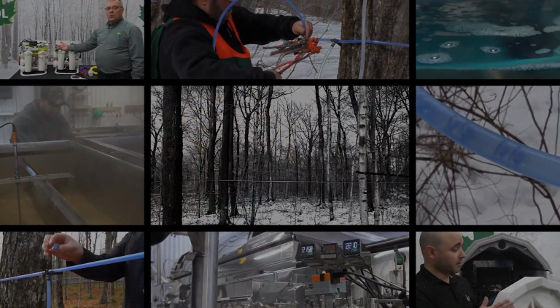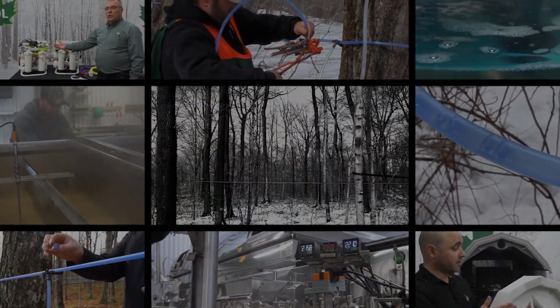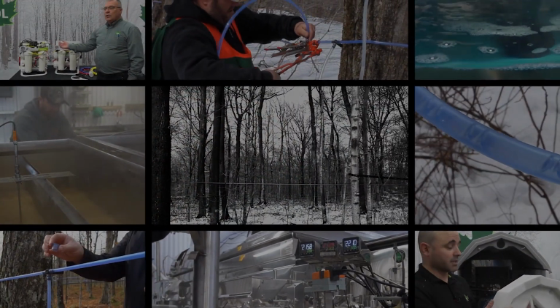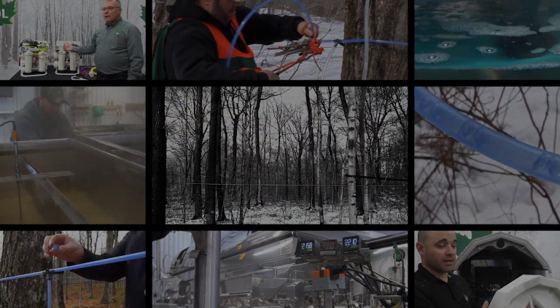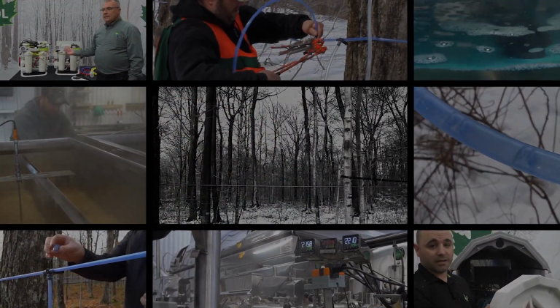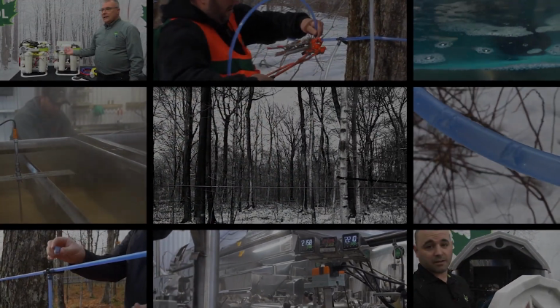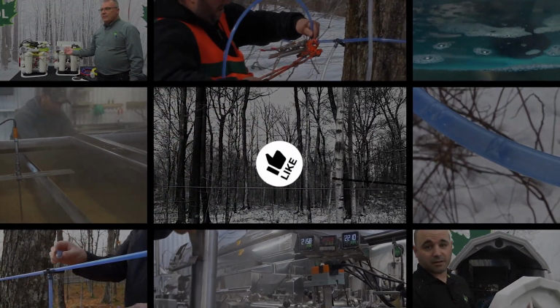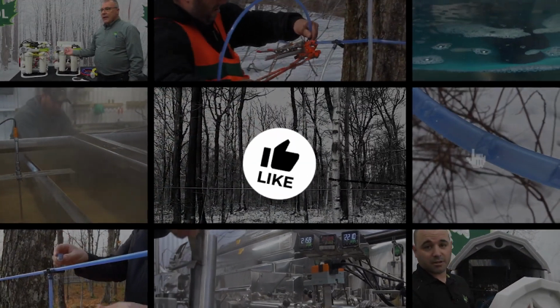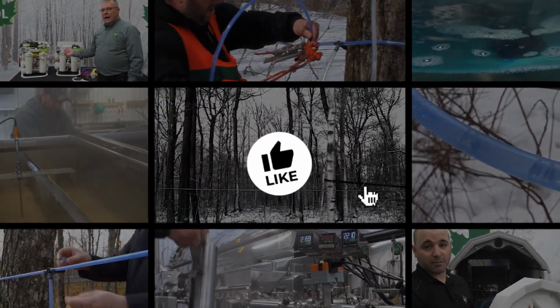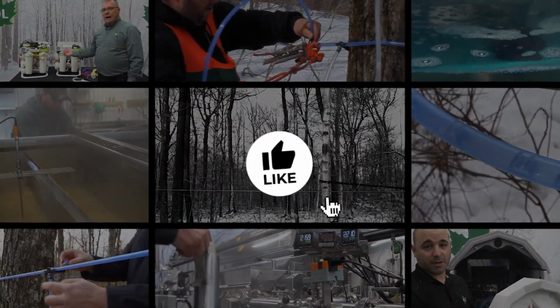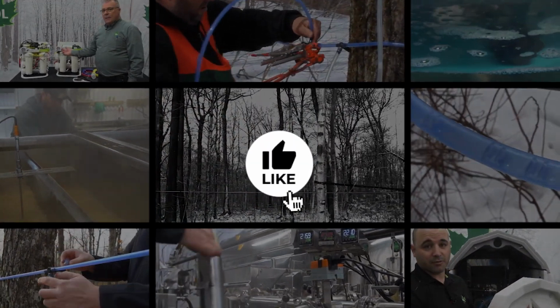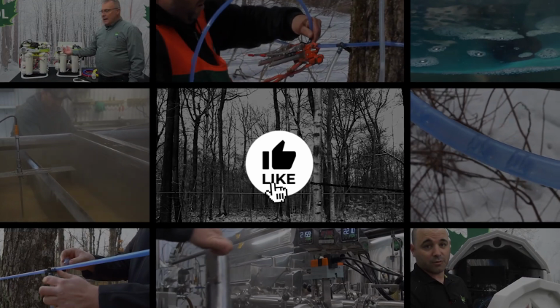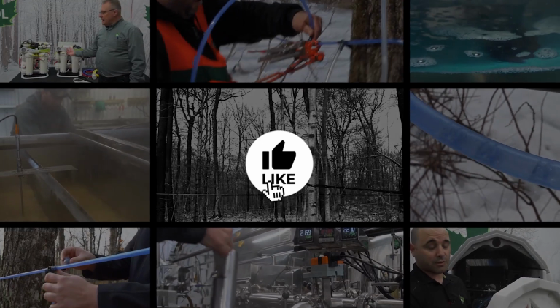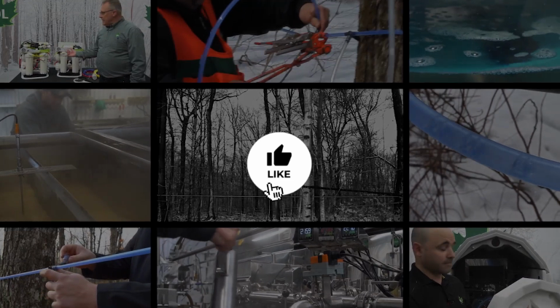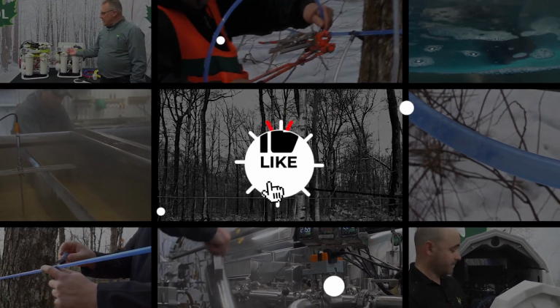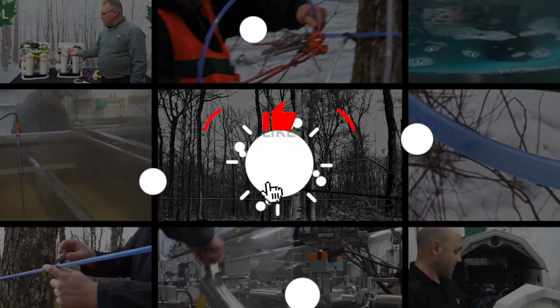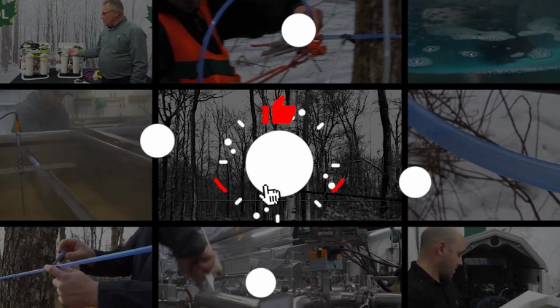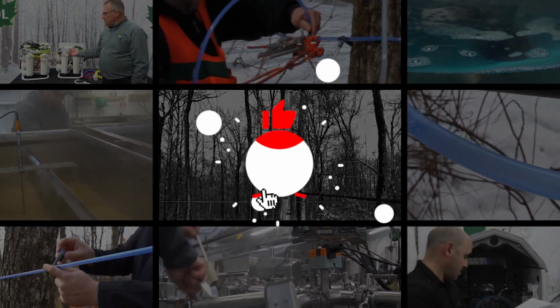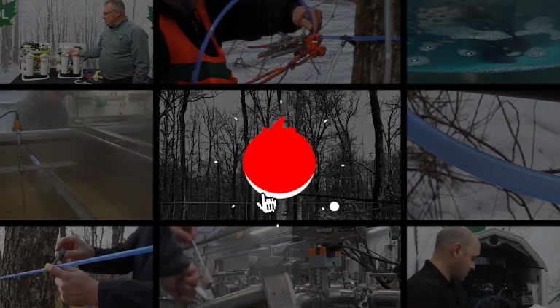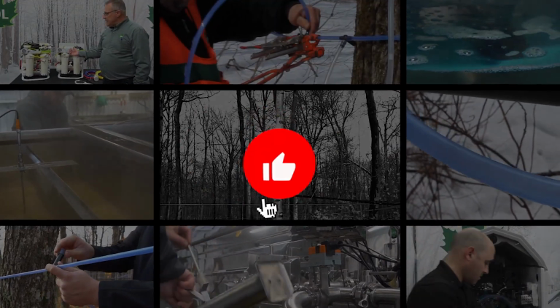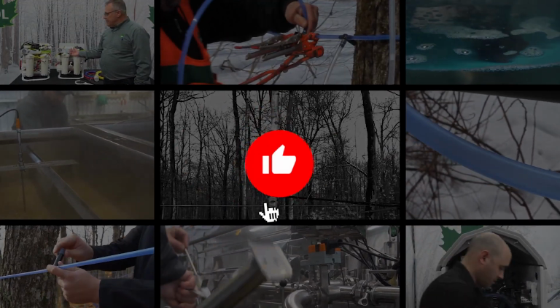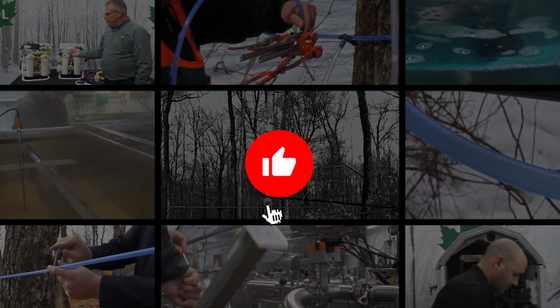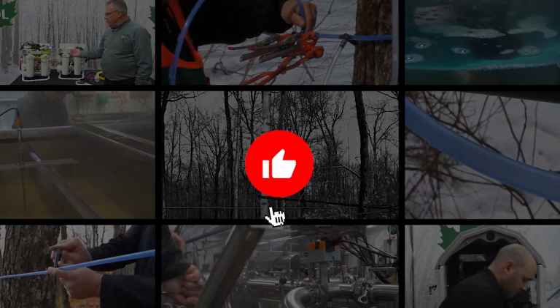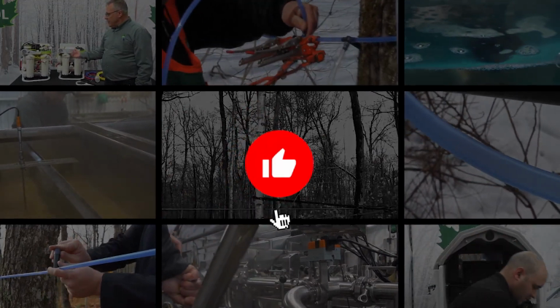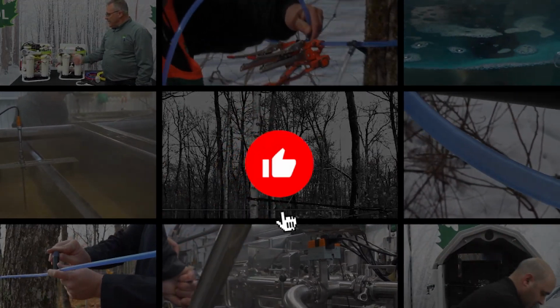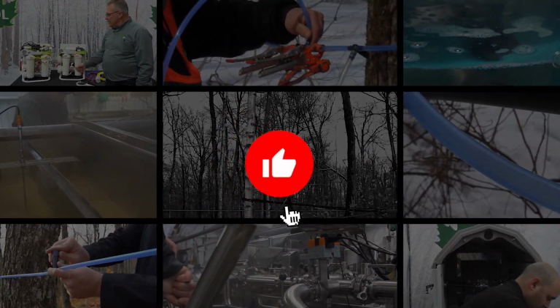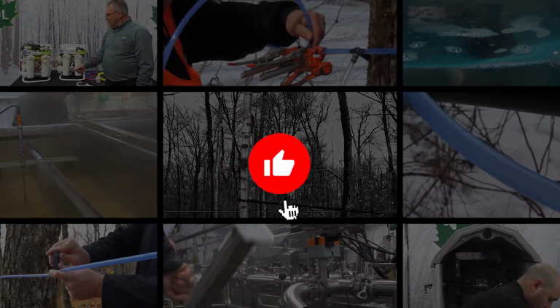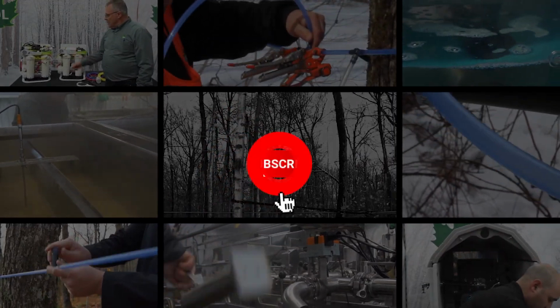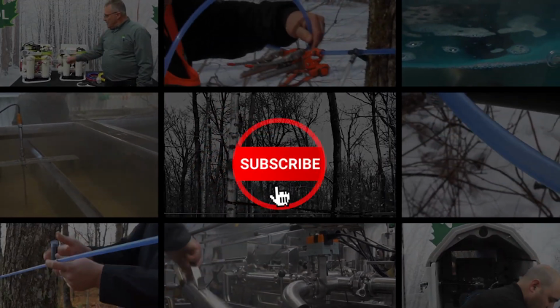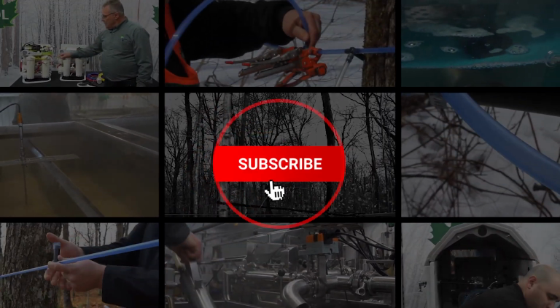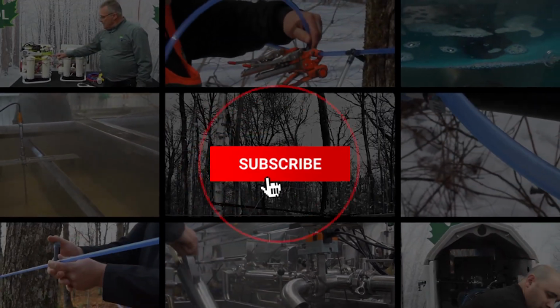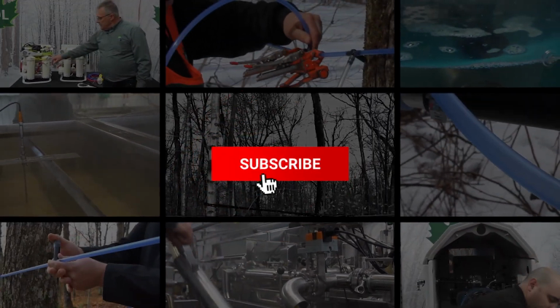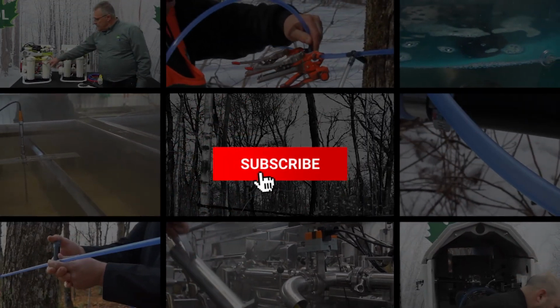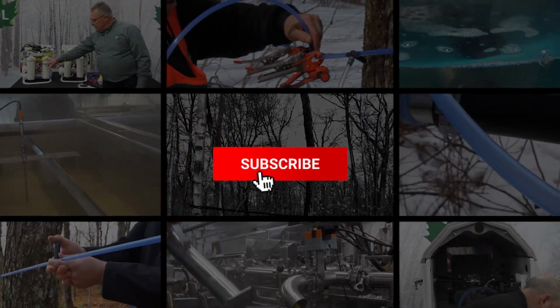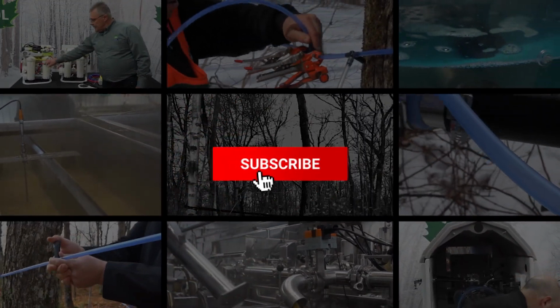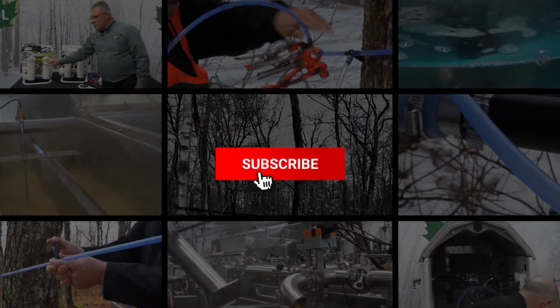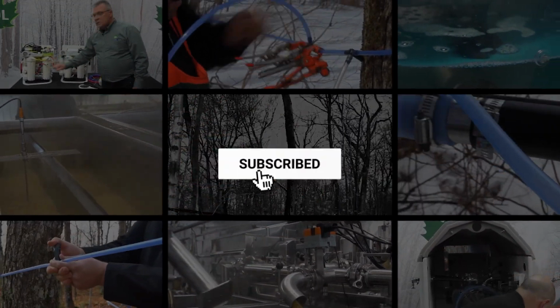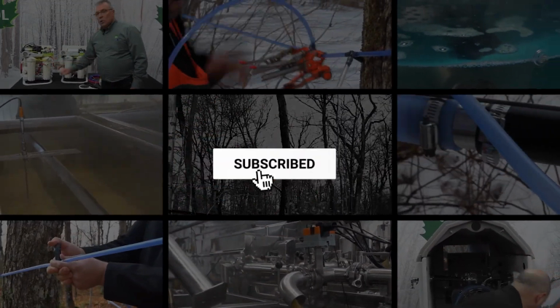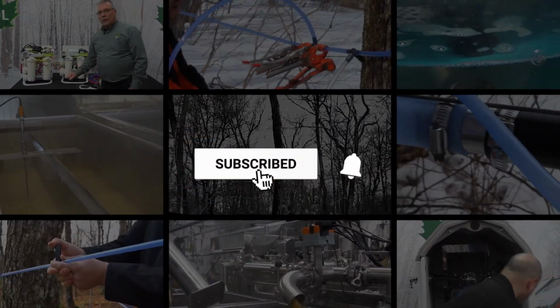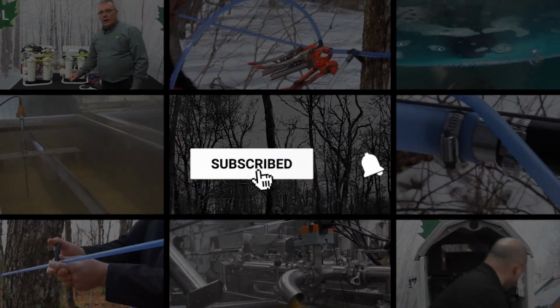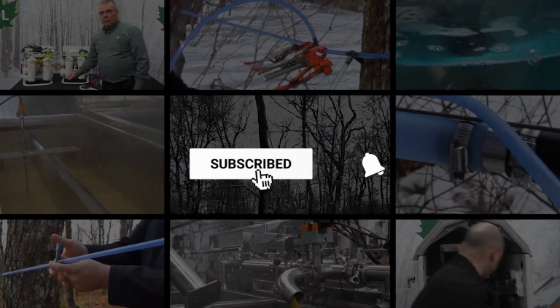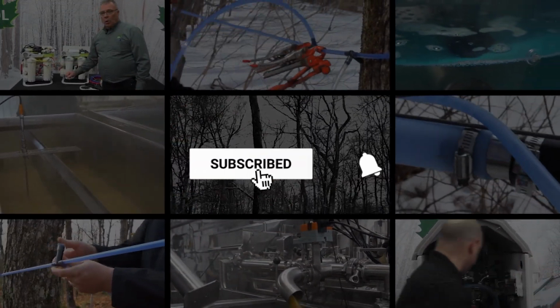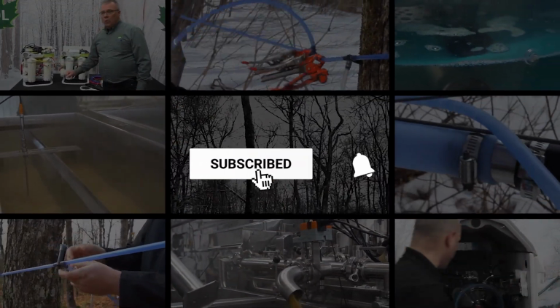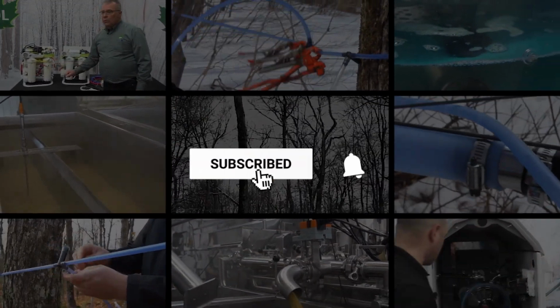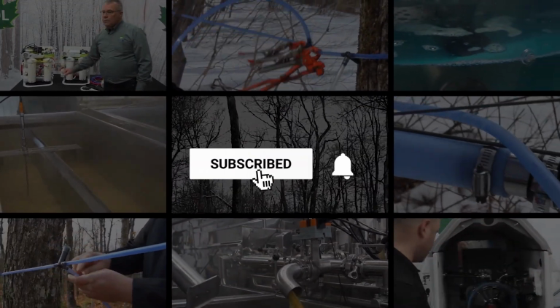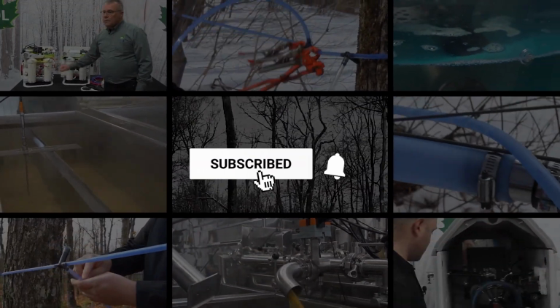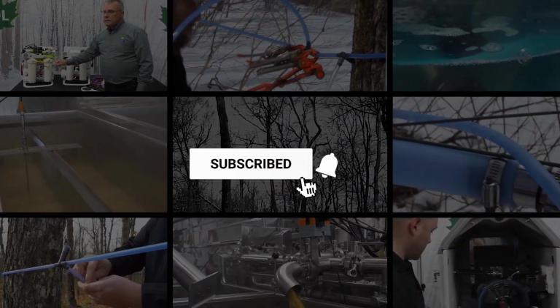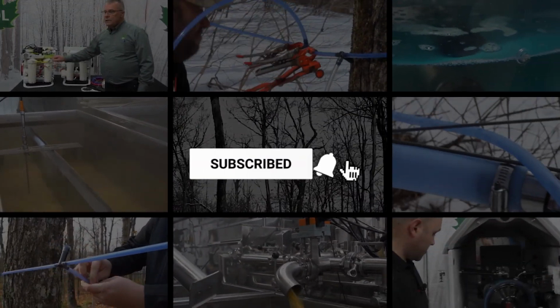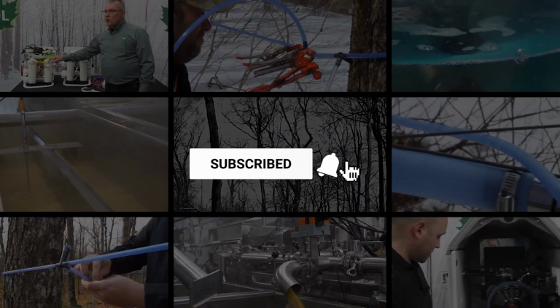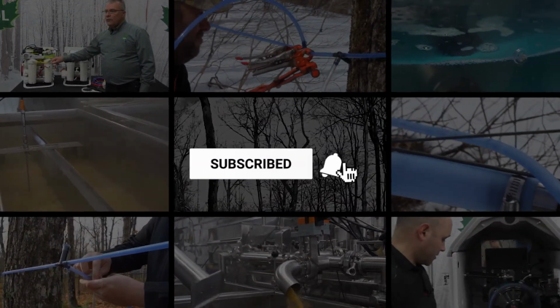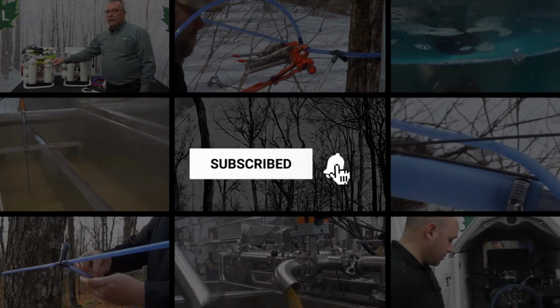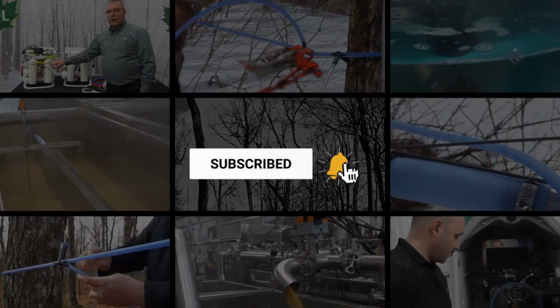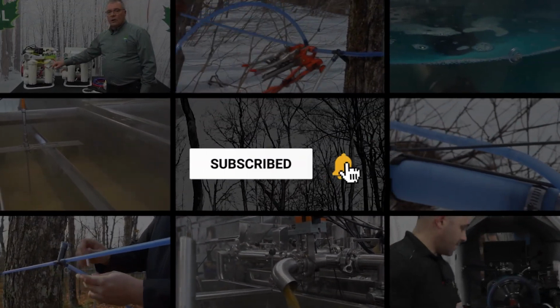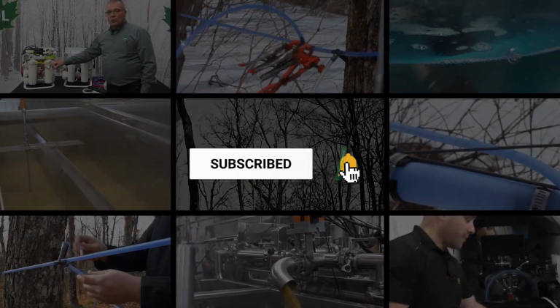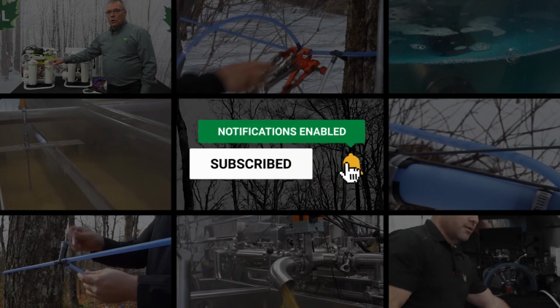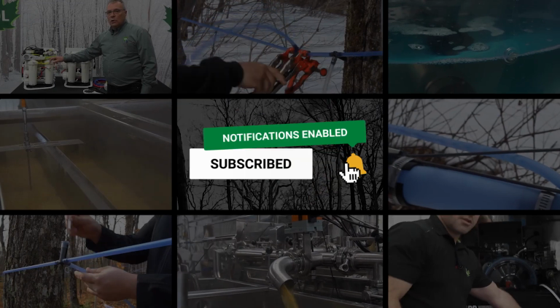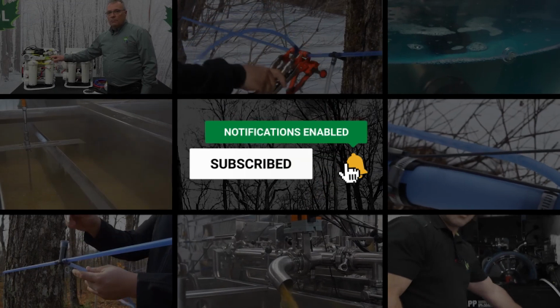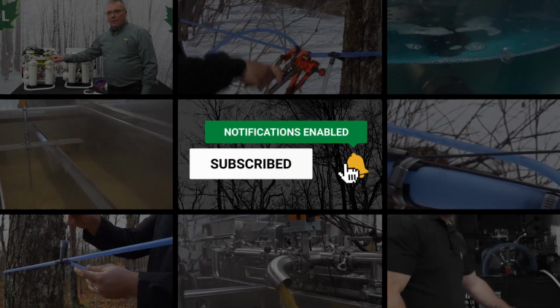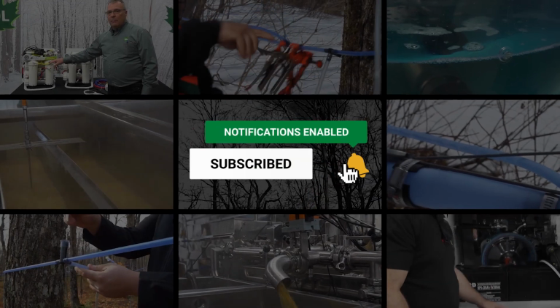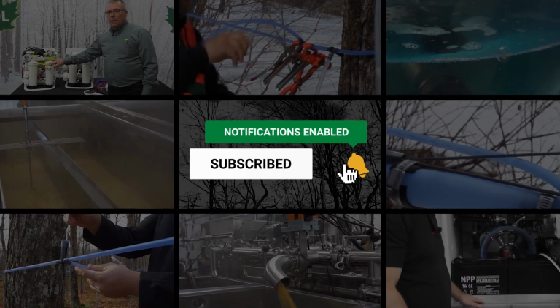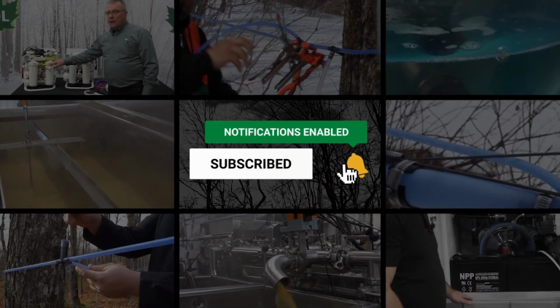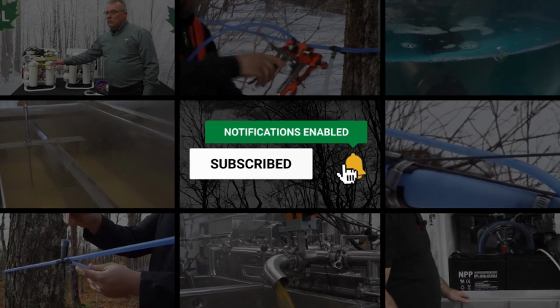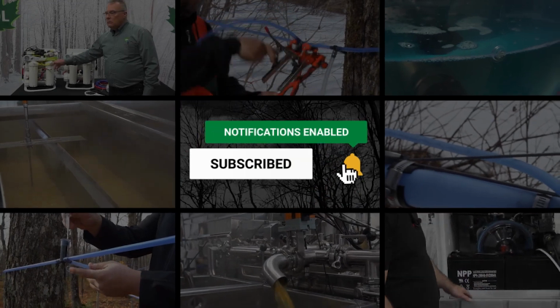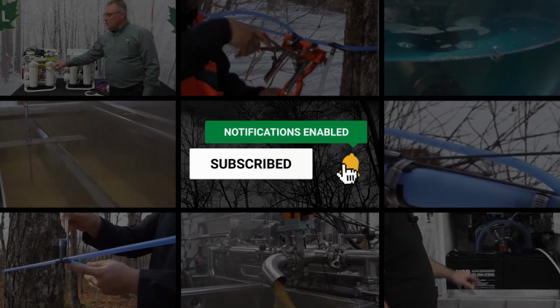If you enjoyed this video, hit the like button. Be sure to subscribe and press the notification icon to get updates on new product videos.